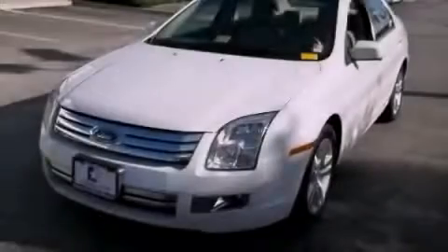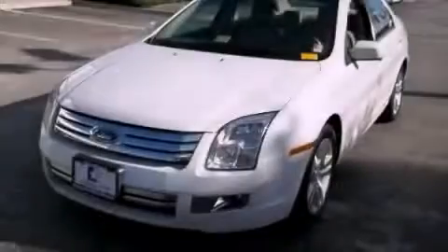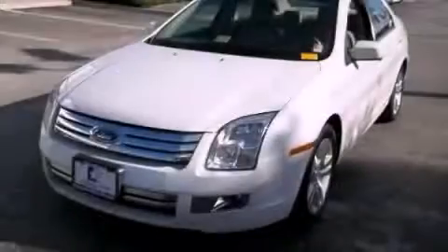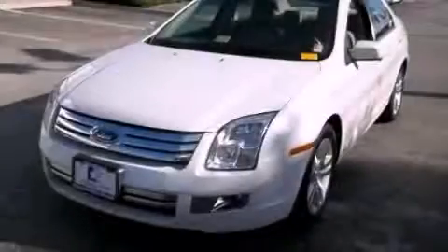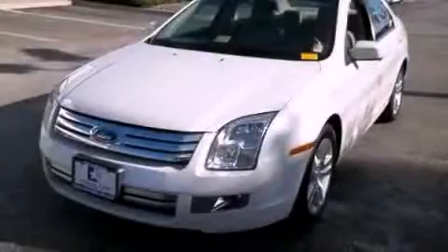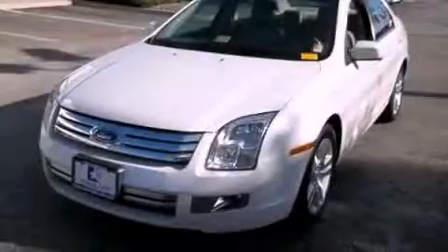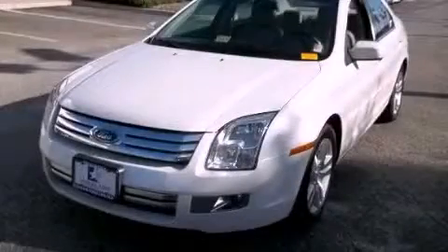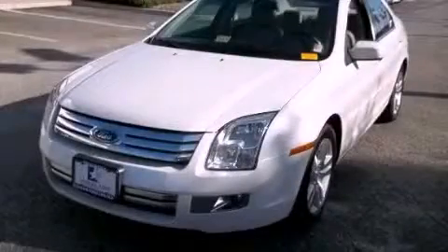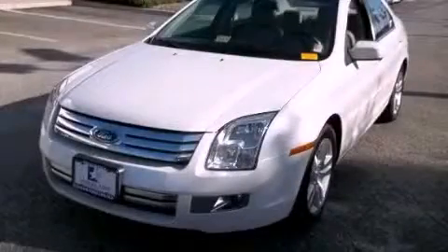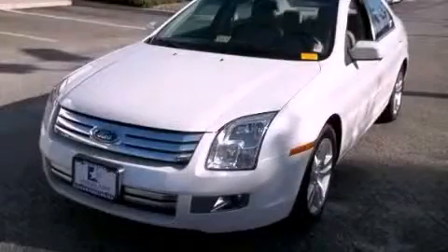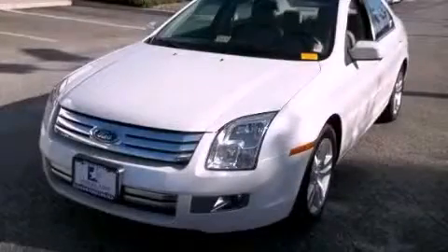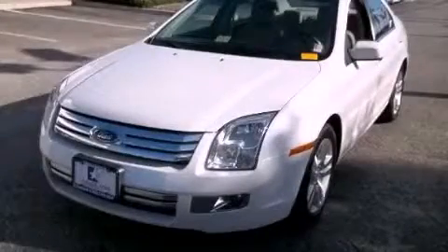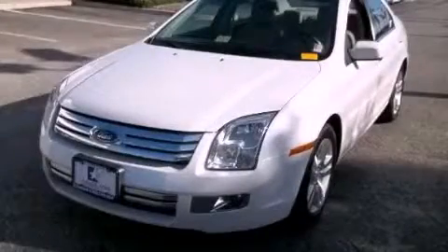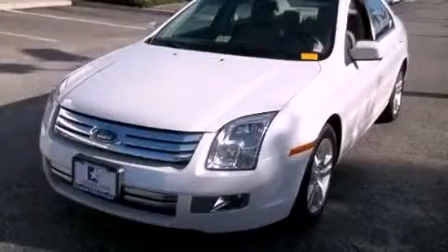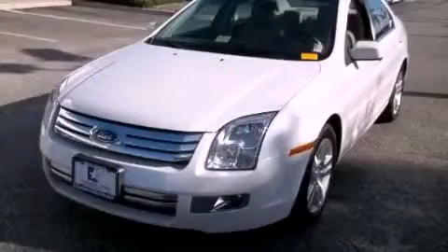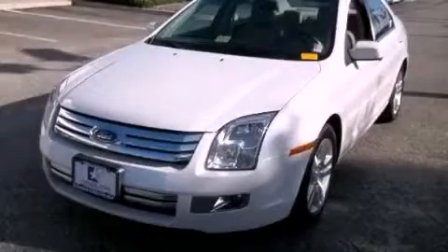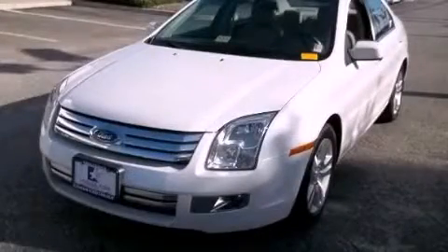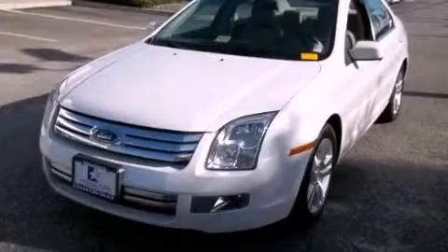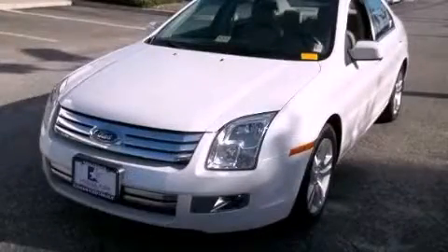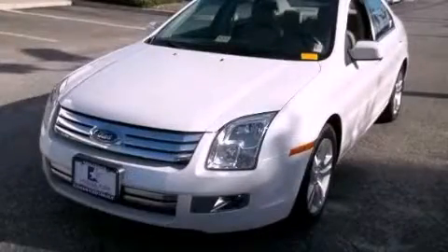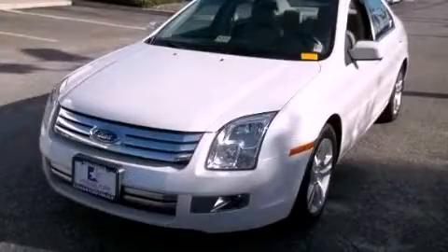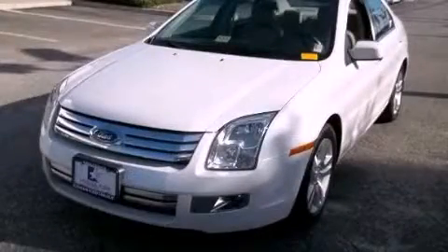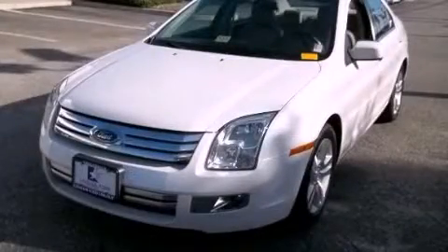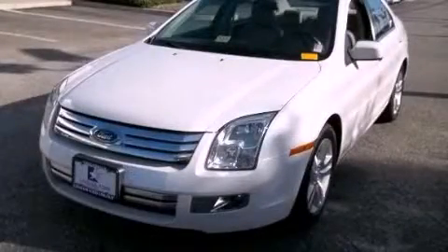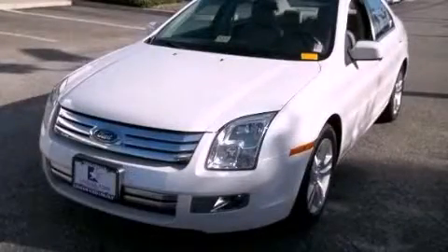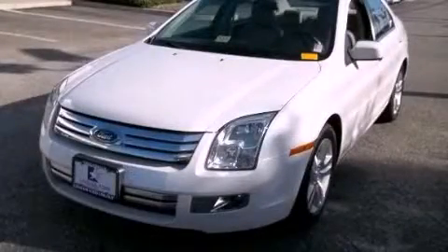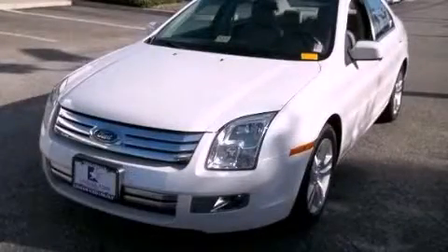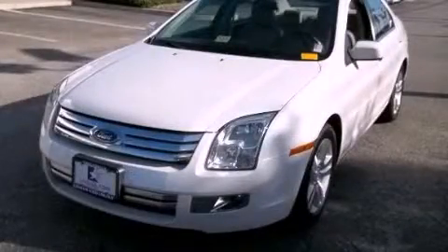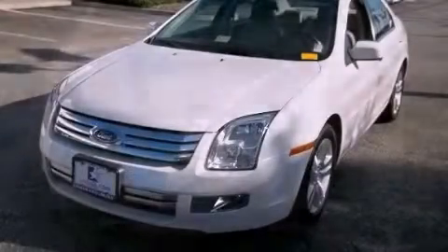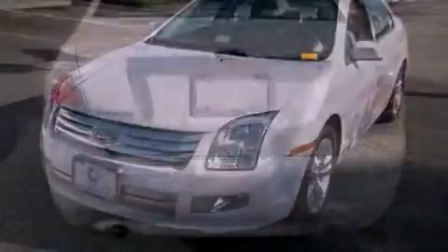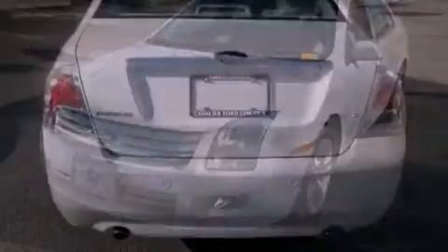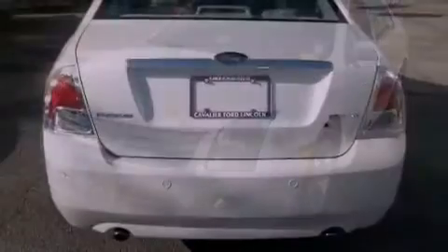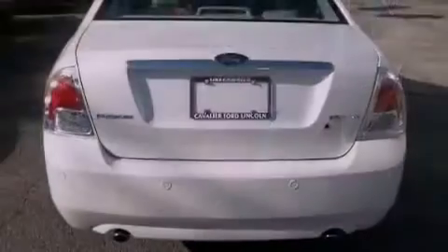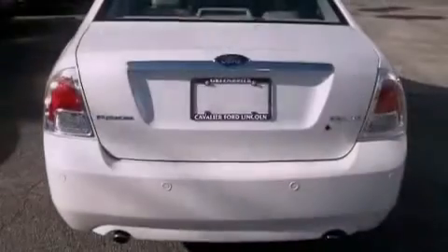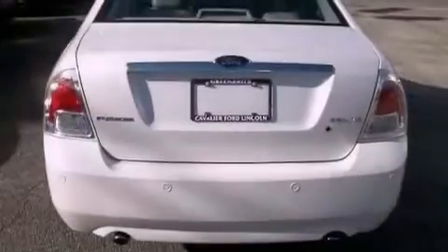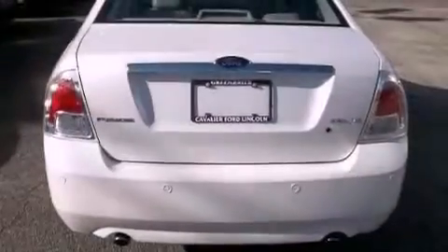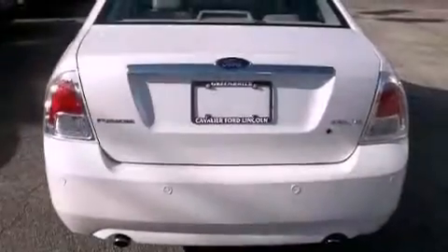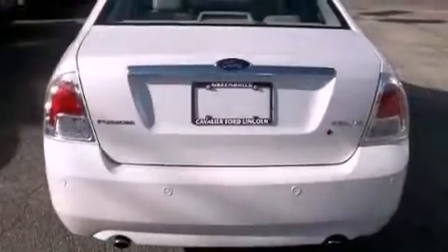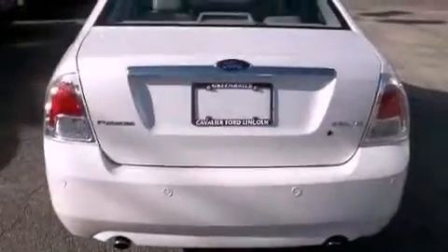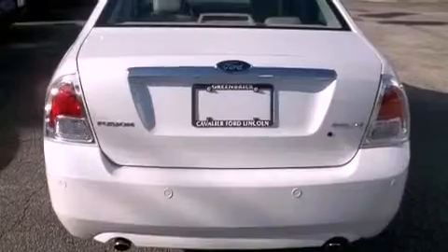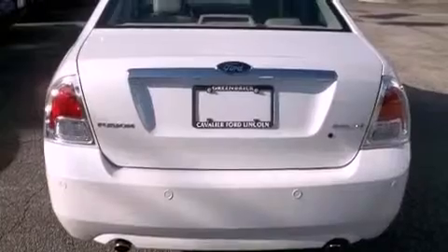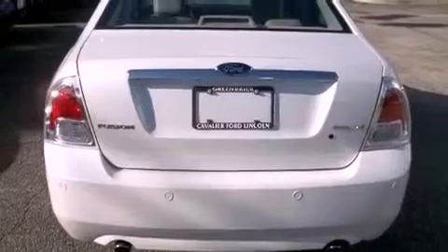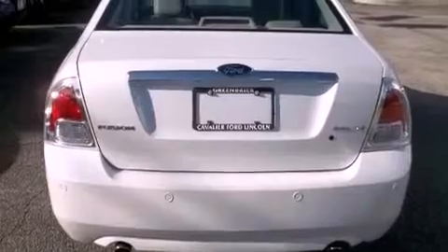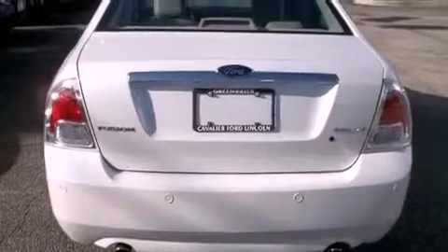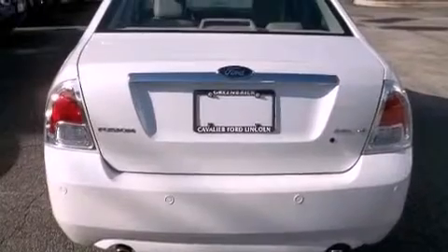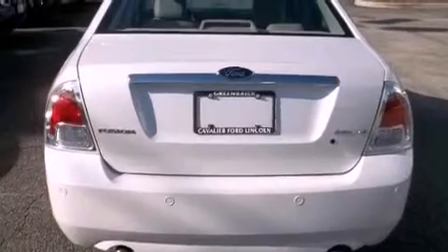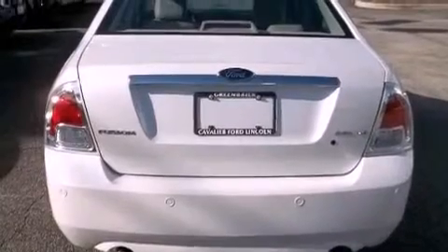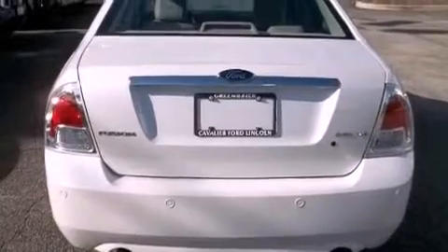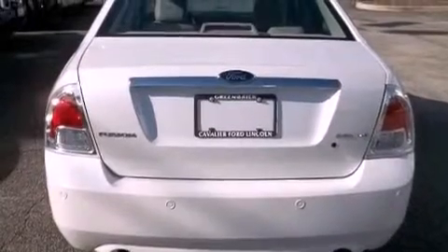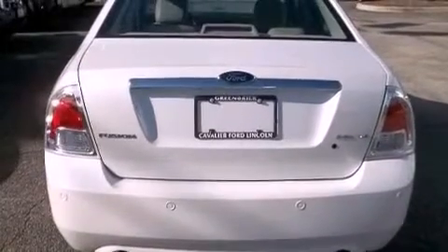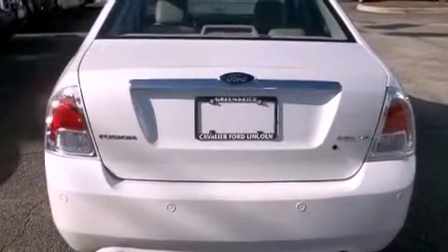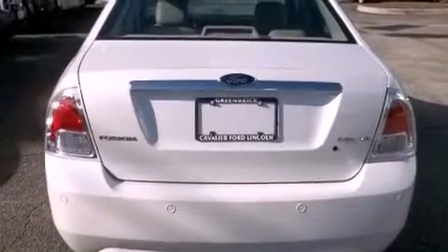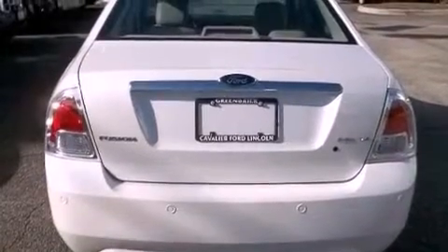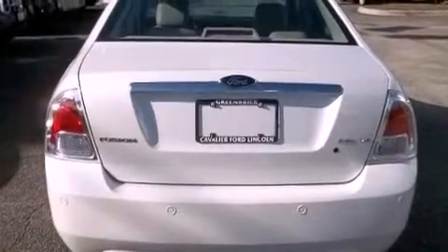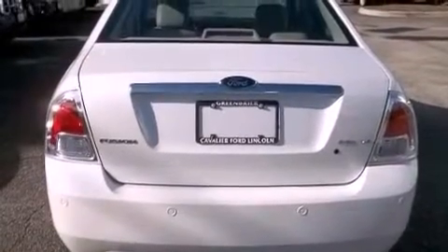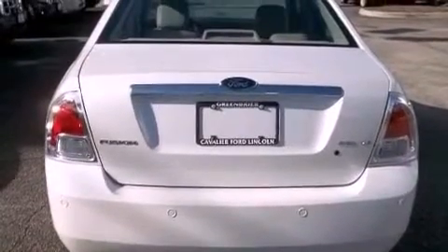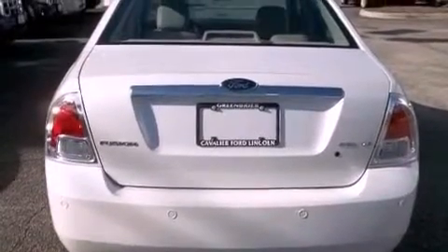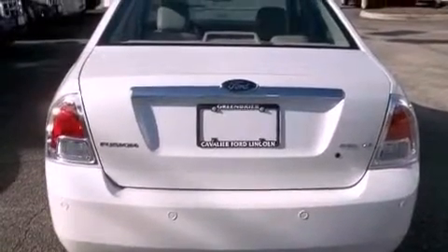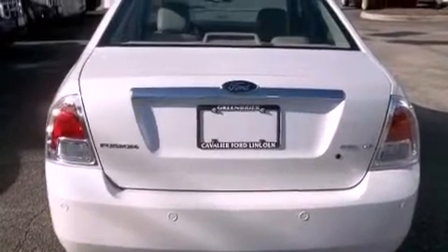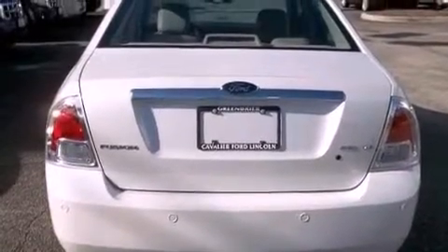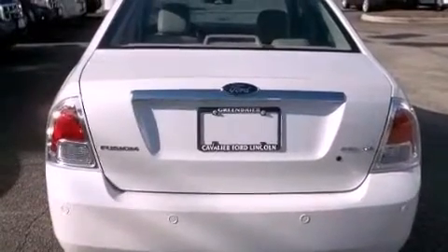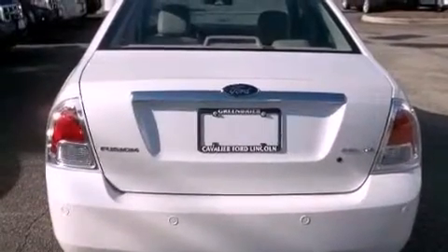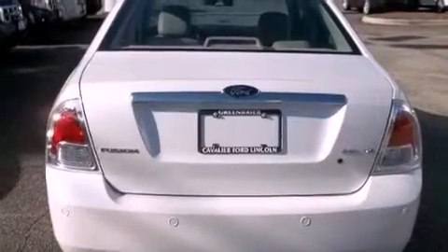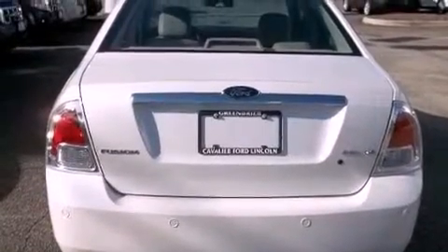This is a 2009 Ford Fusion. It features a 3.0-liter six-cylinder engine and an automatic transmission.